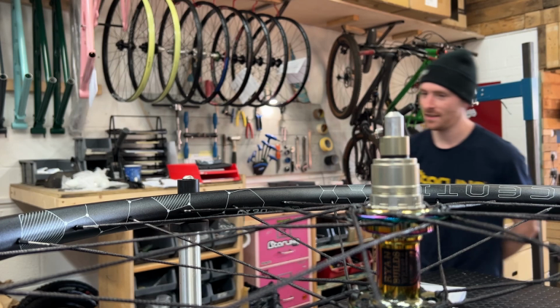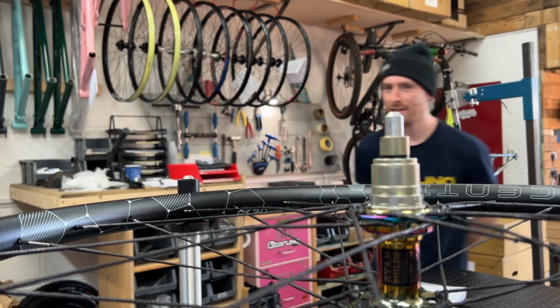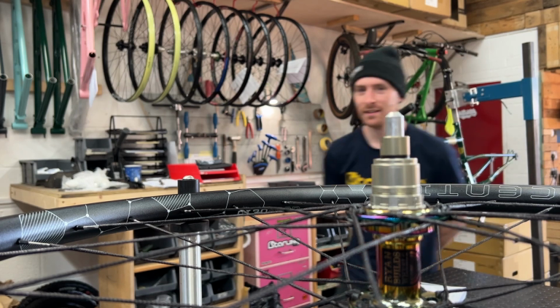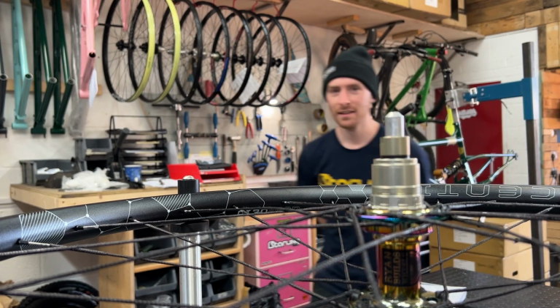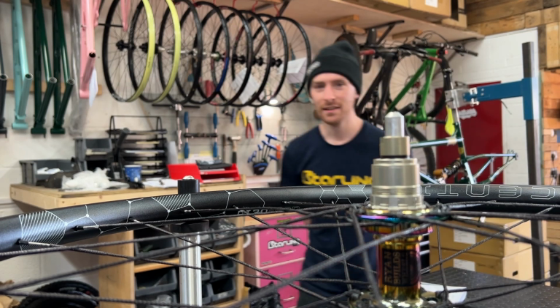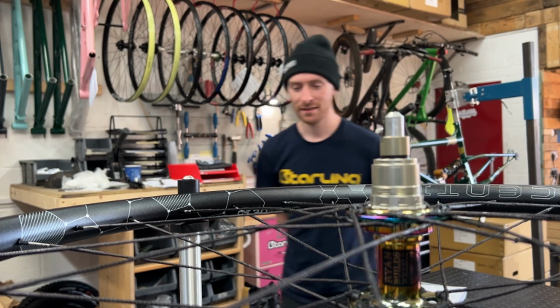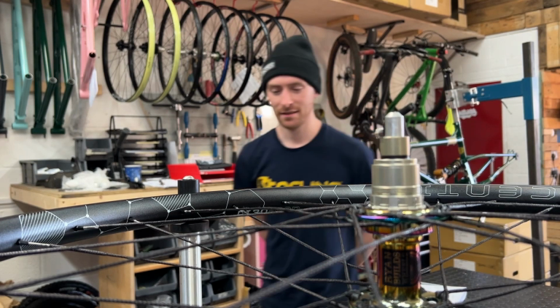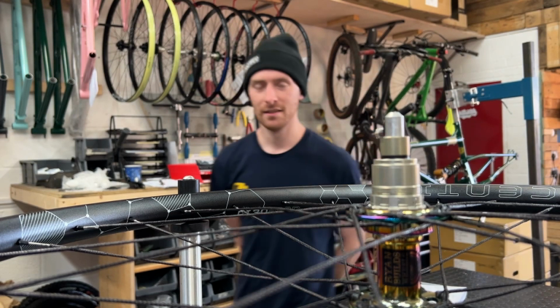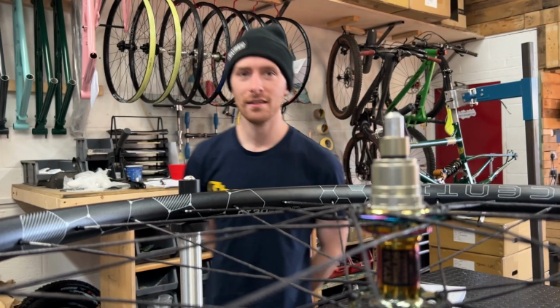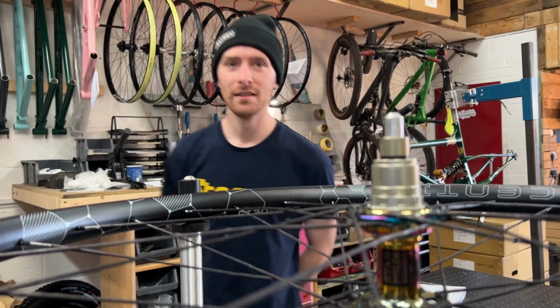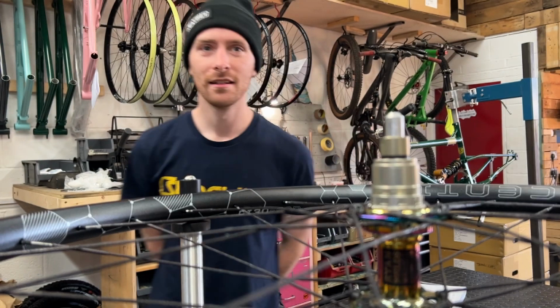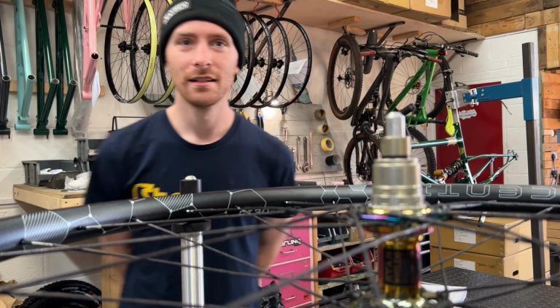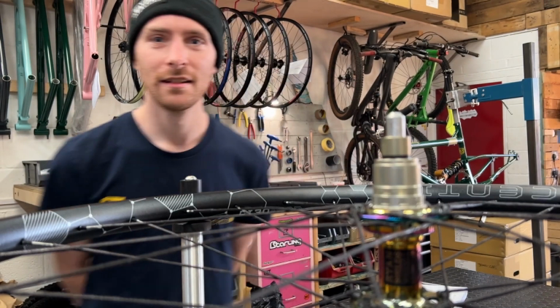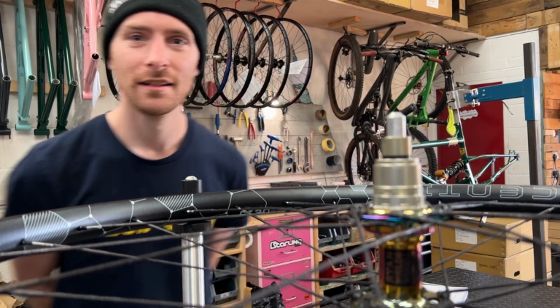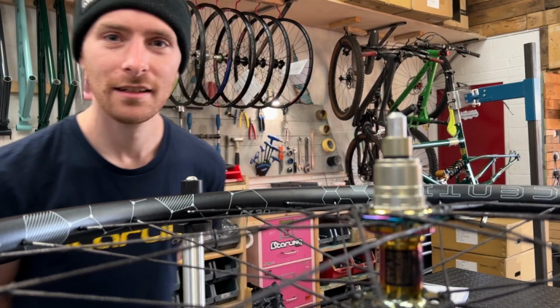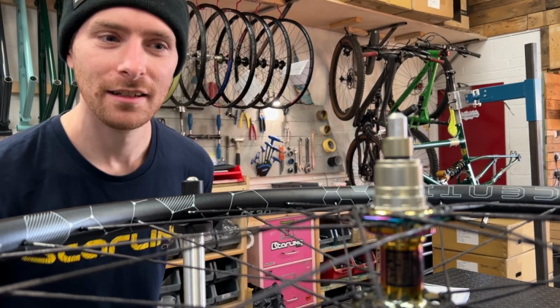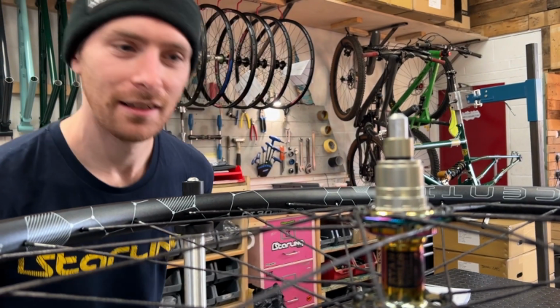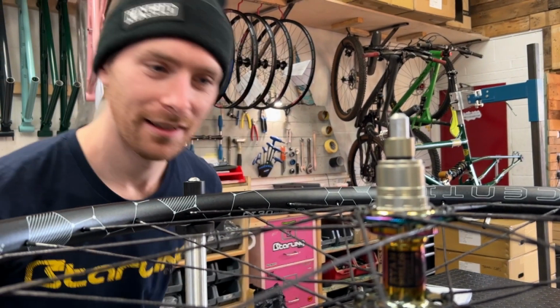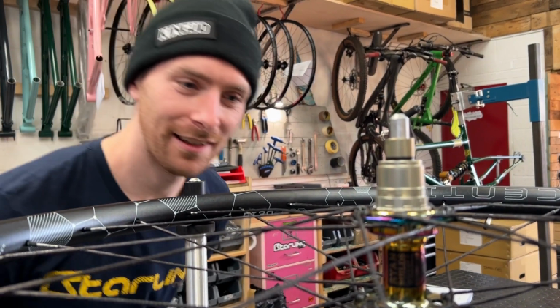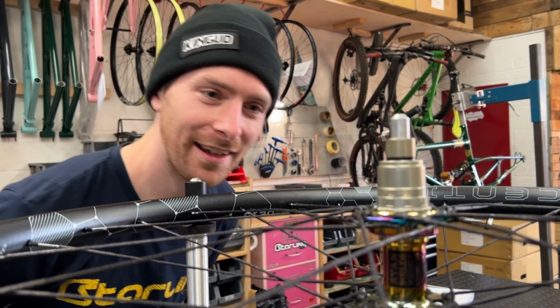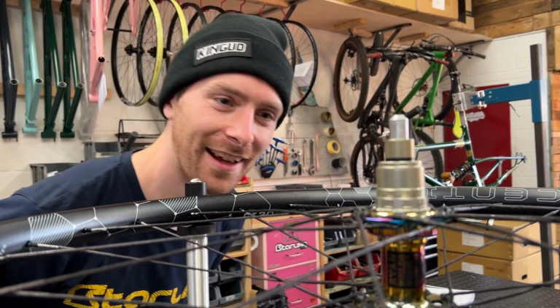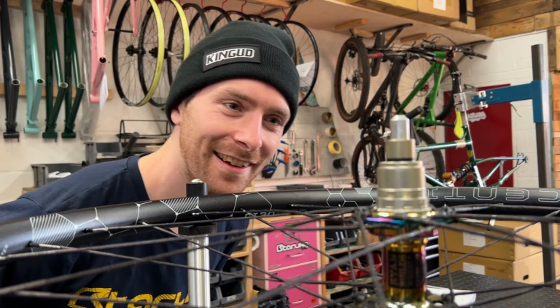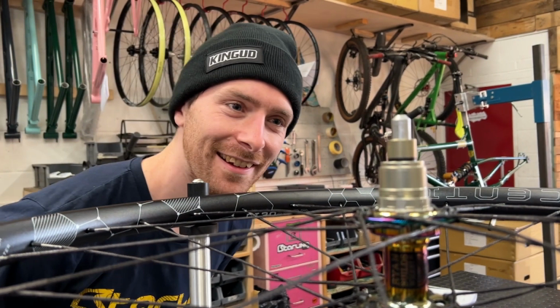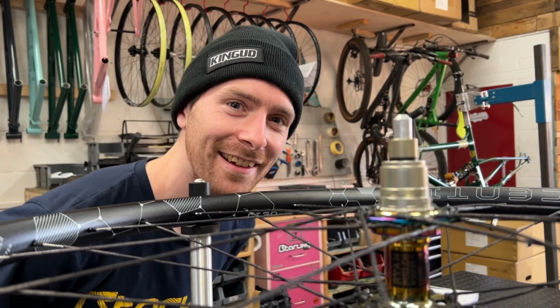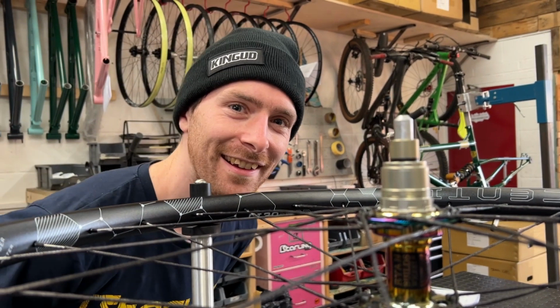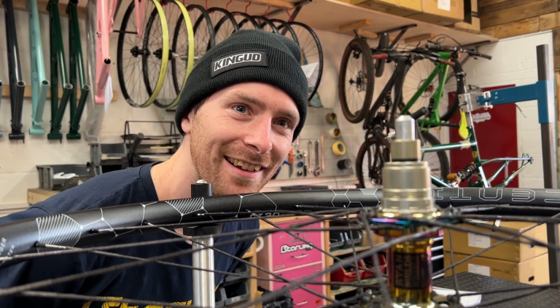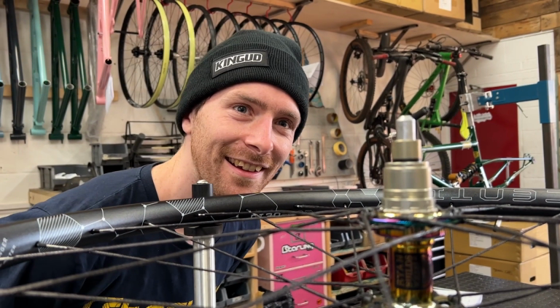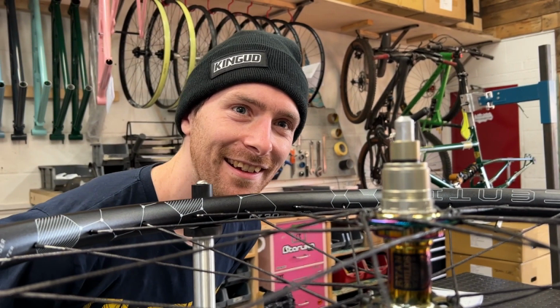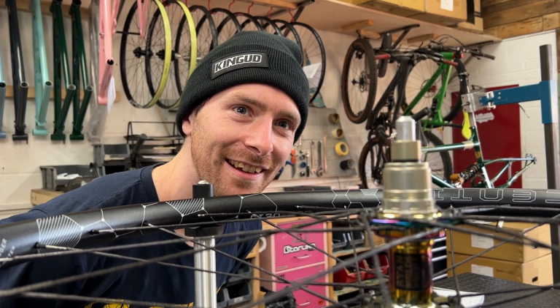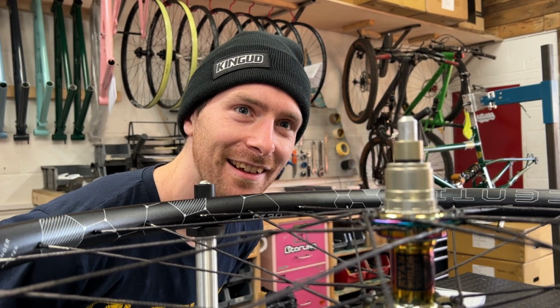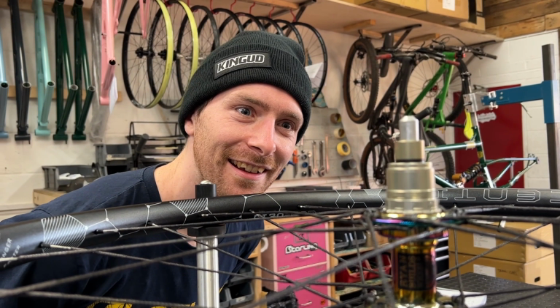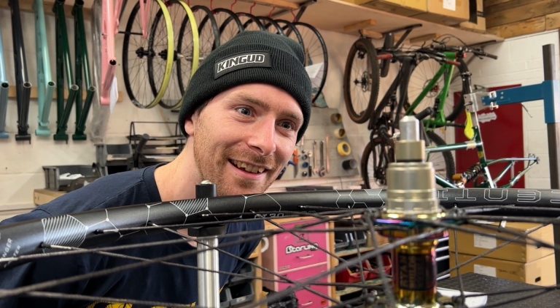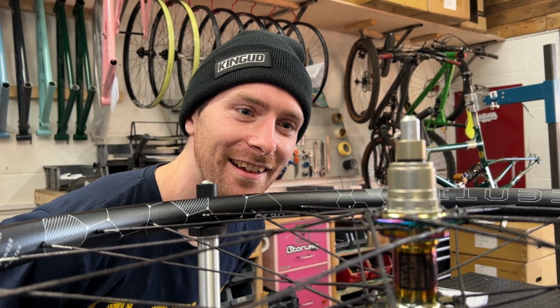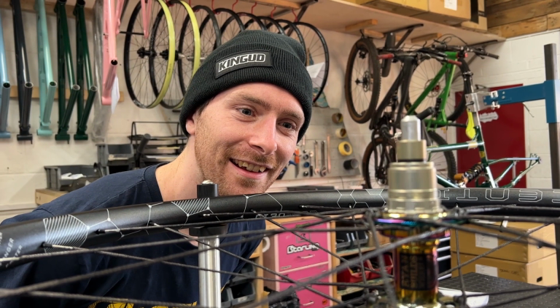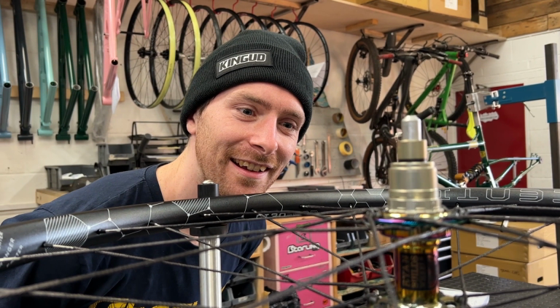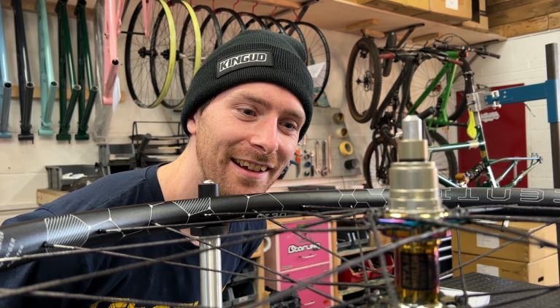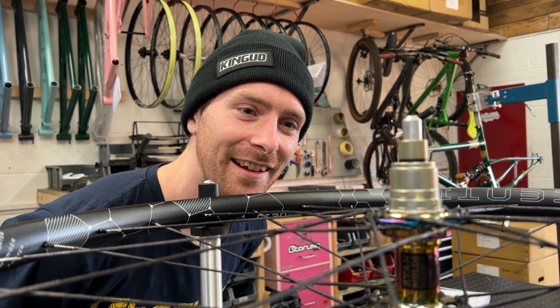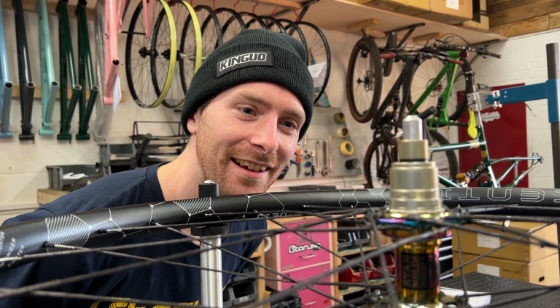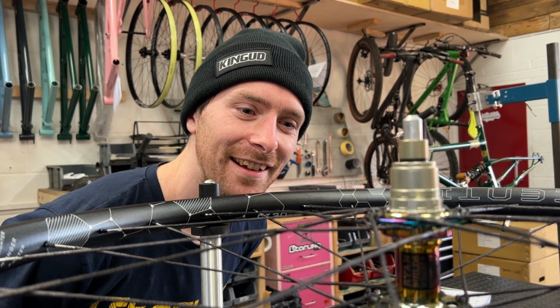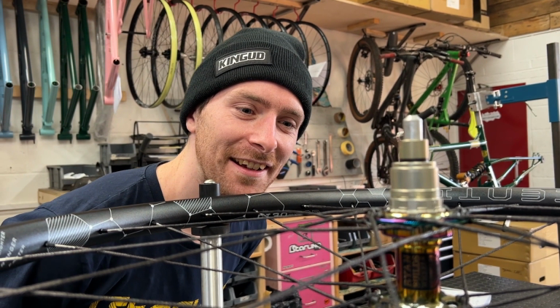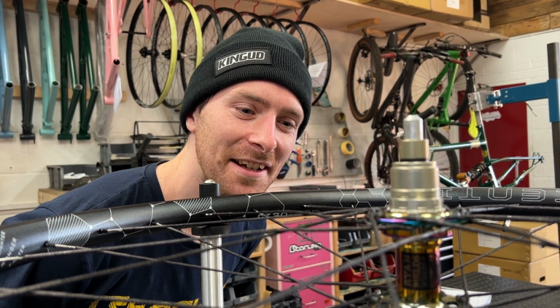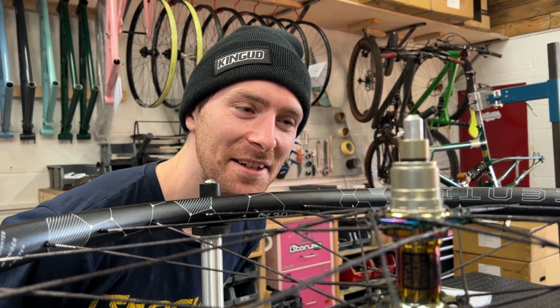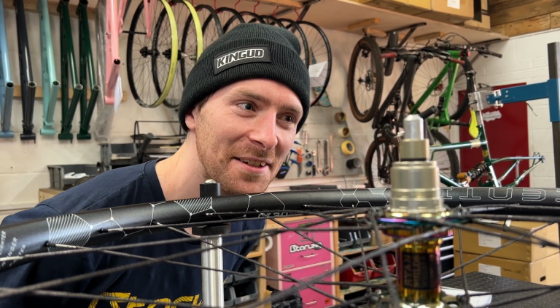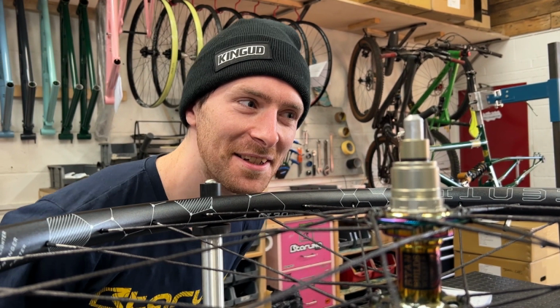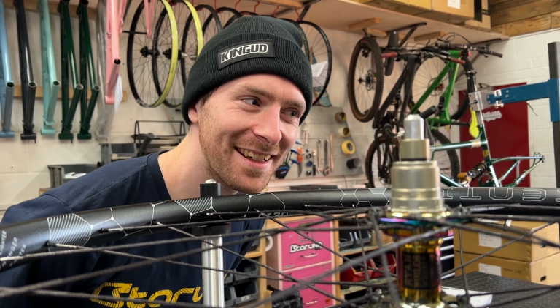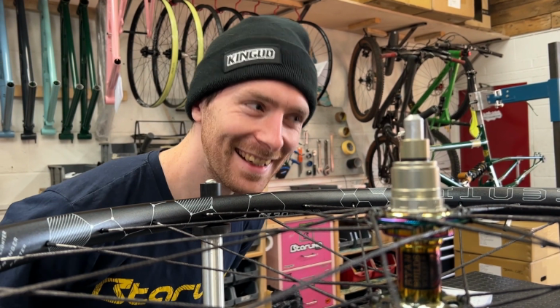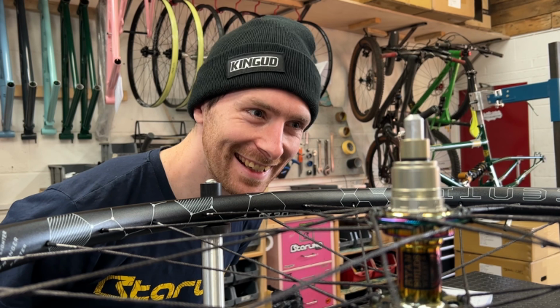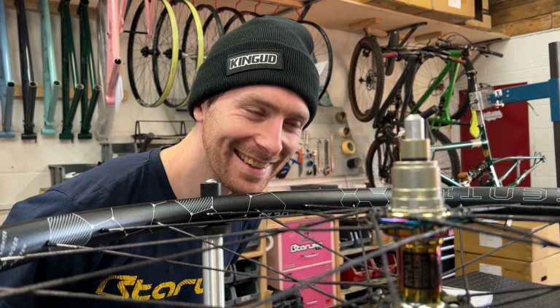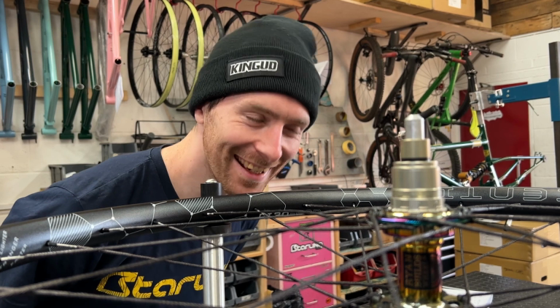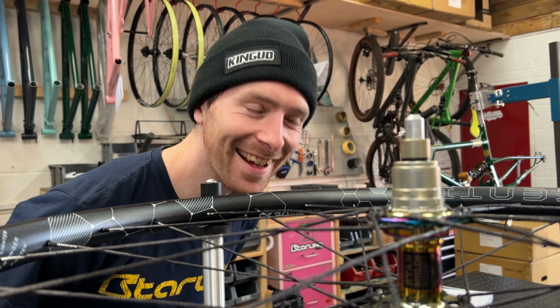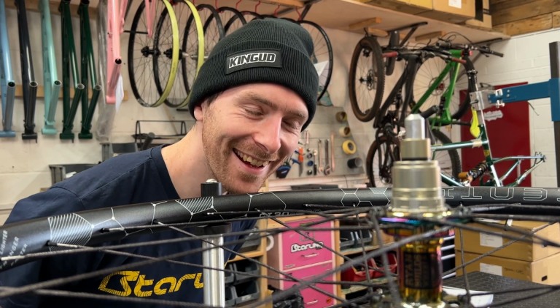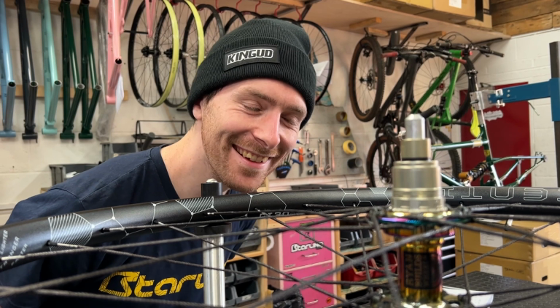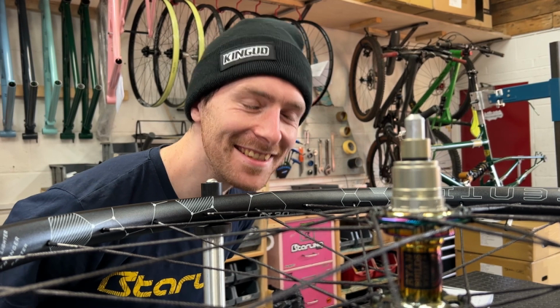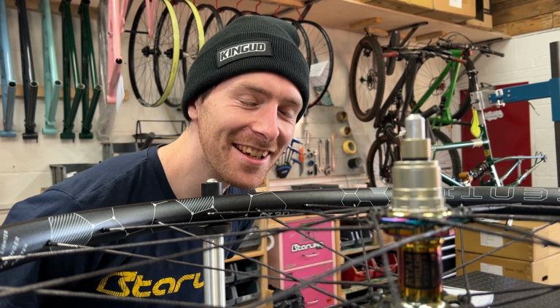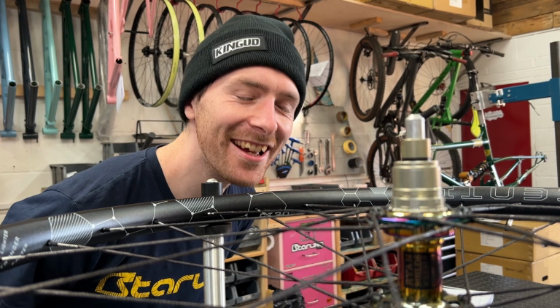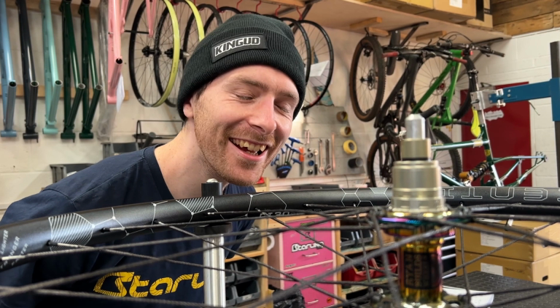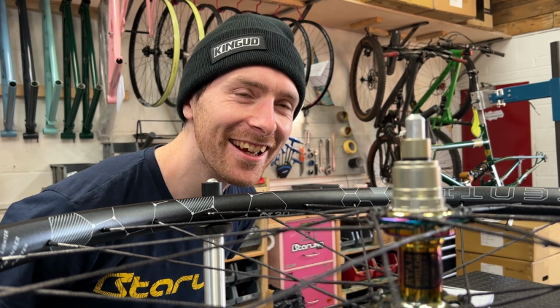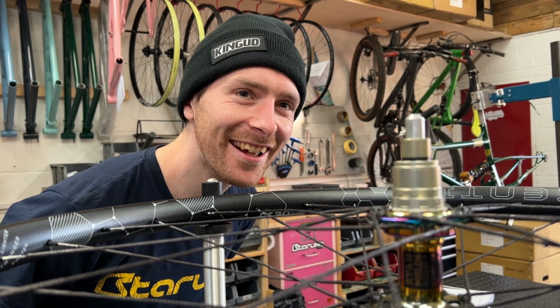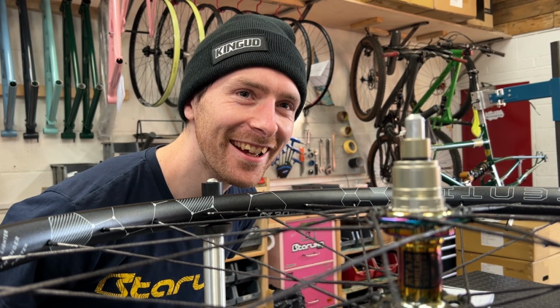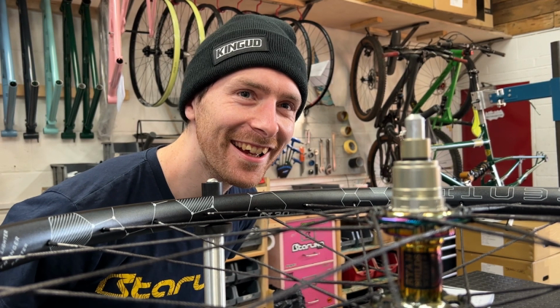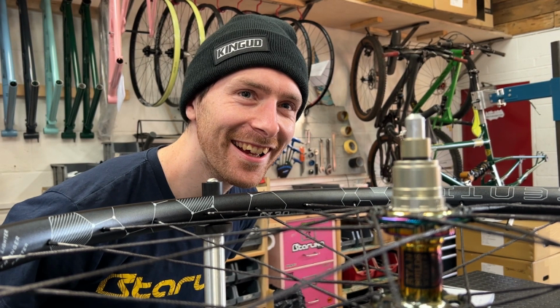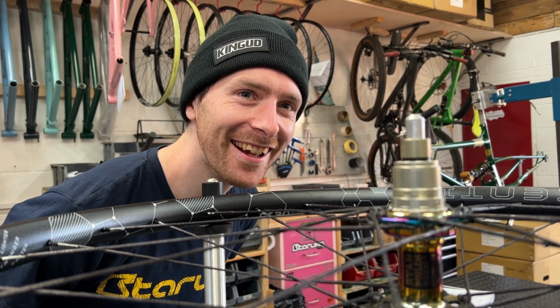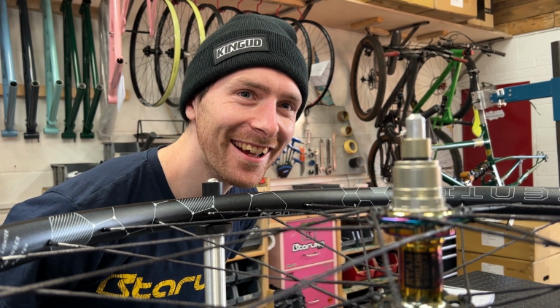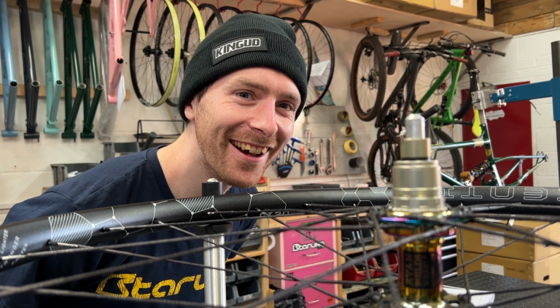Hey James, come here. Yeah? Are you looking forward to riding these string wheels? Yeah, sure. It's going to be great.